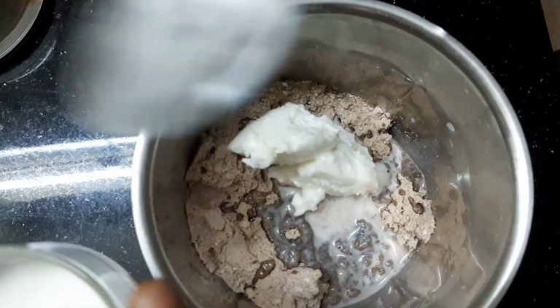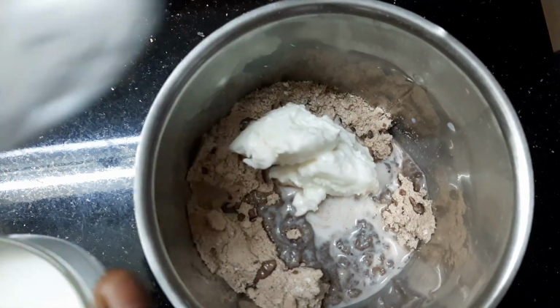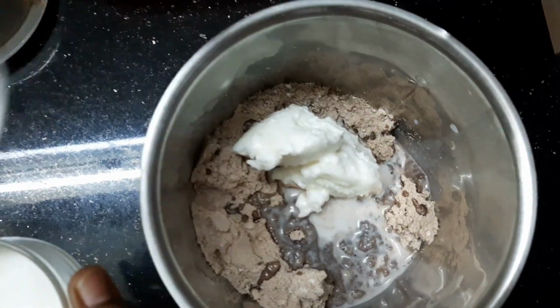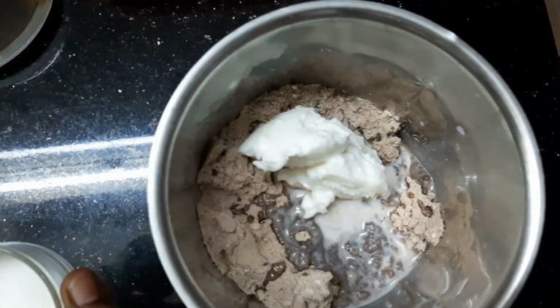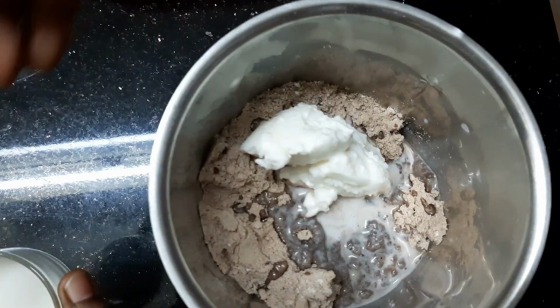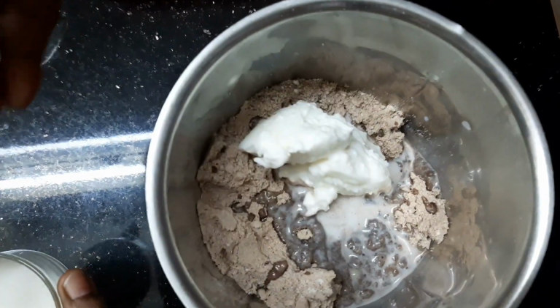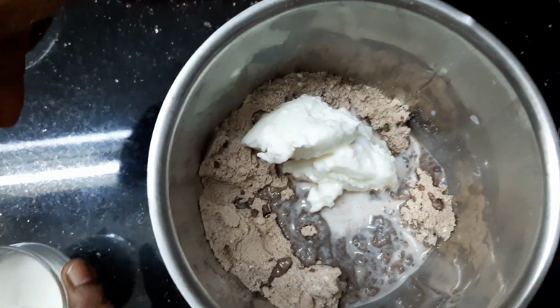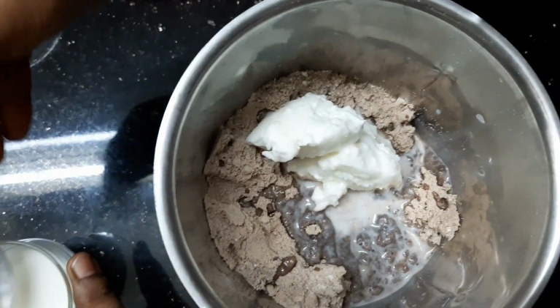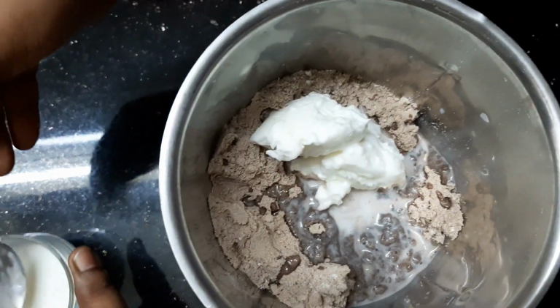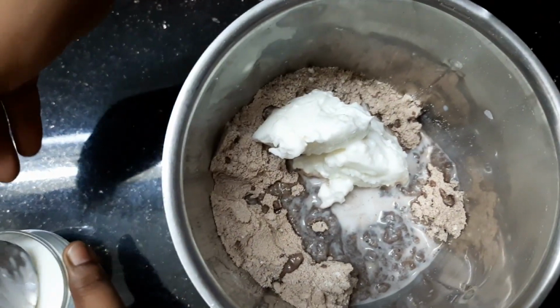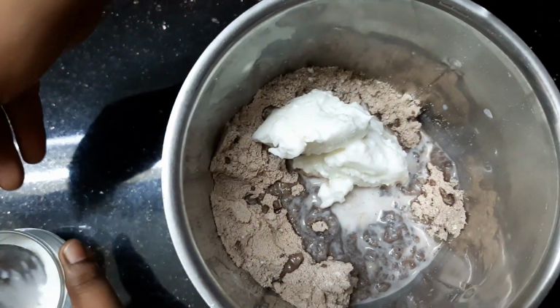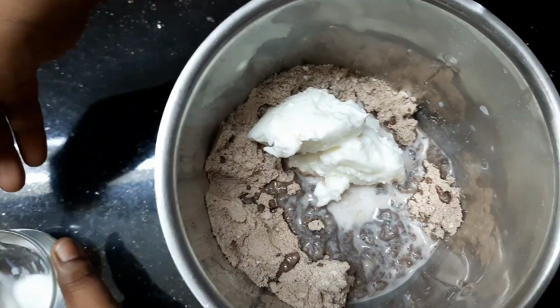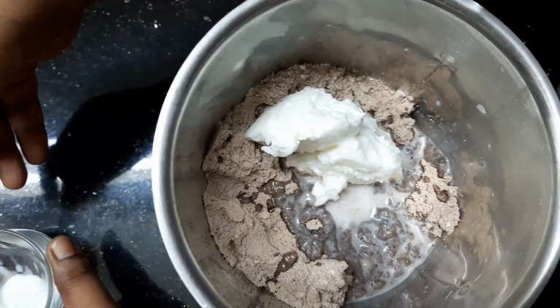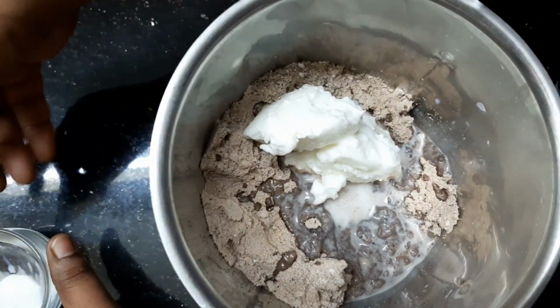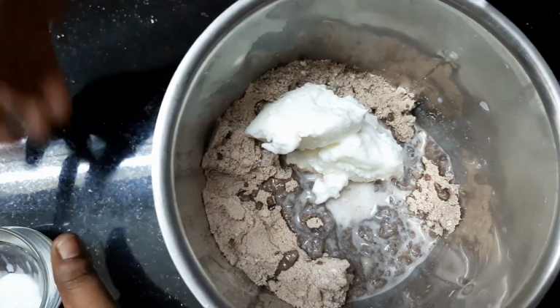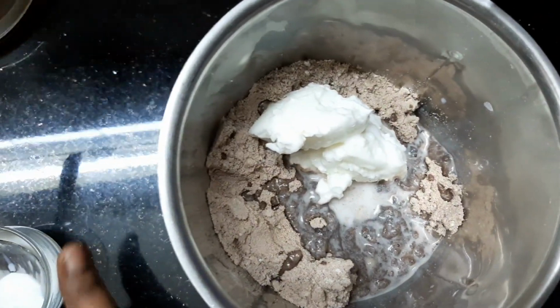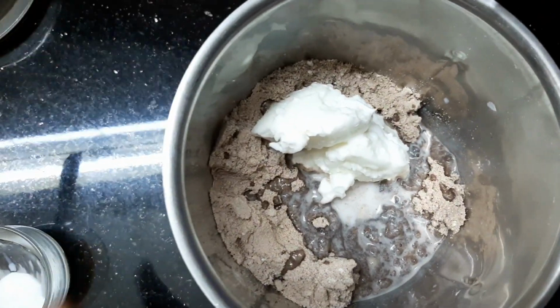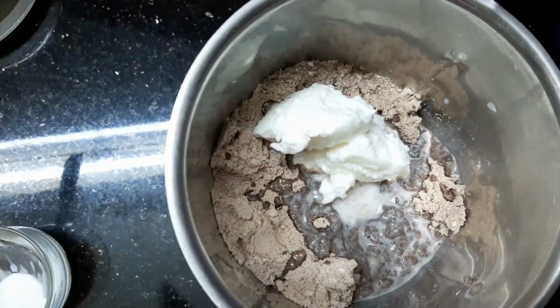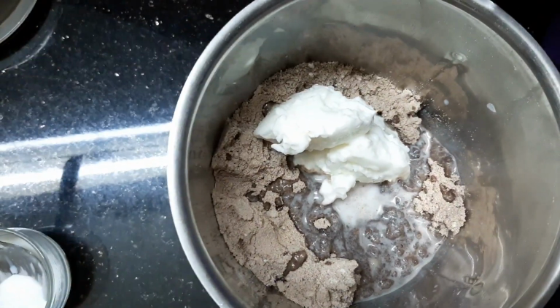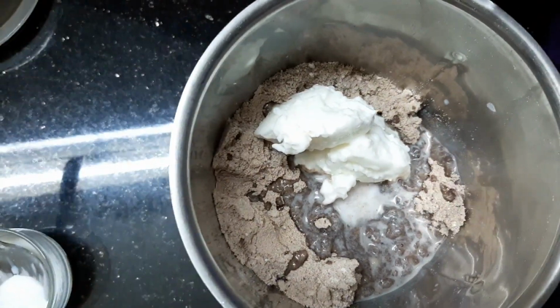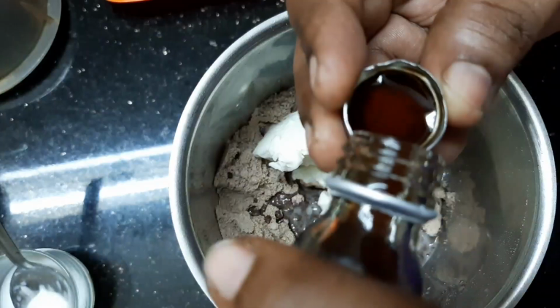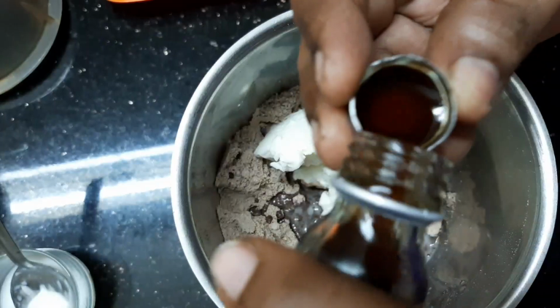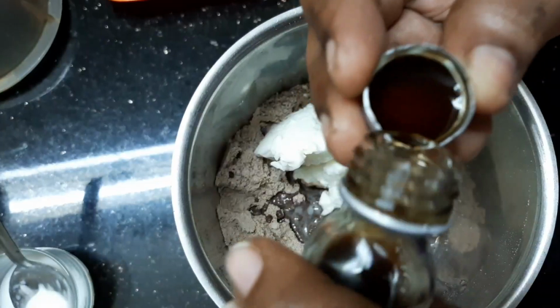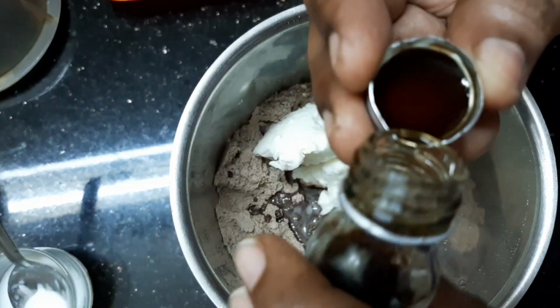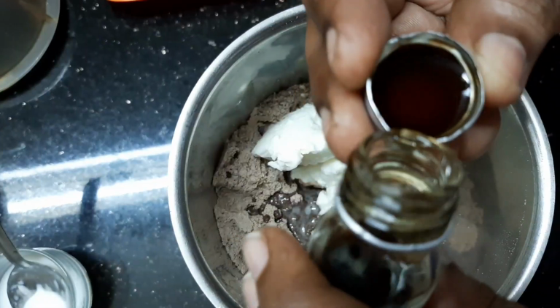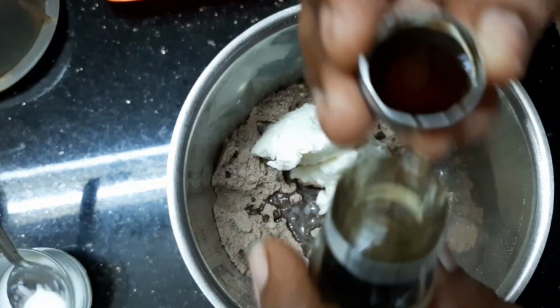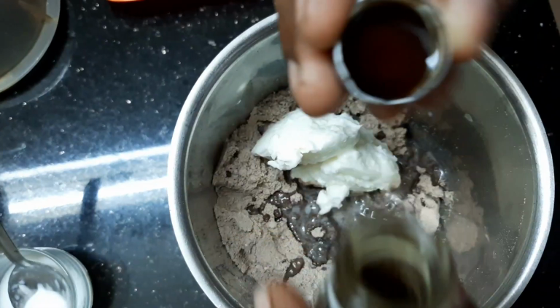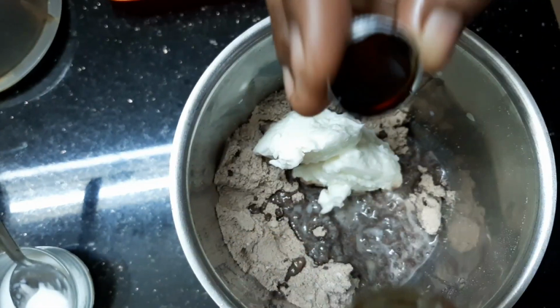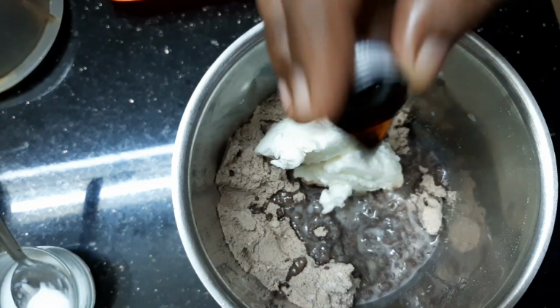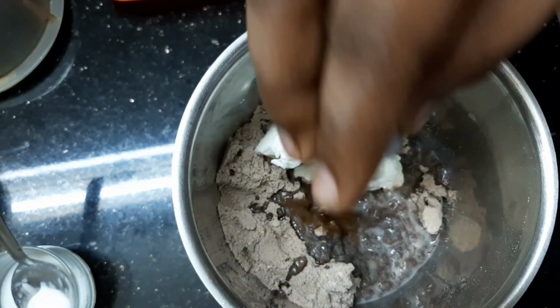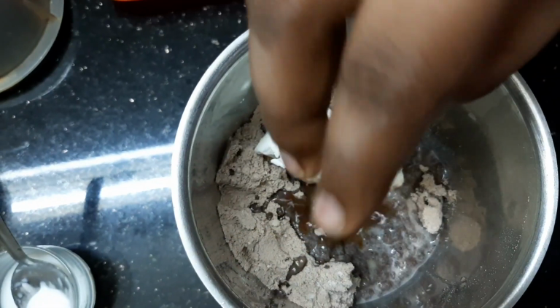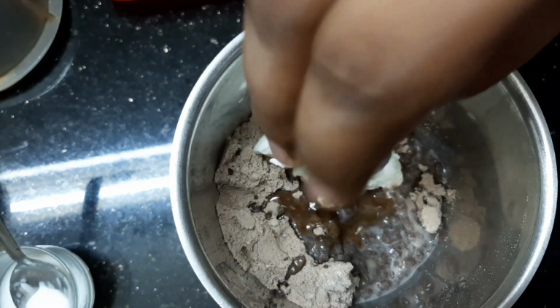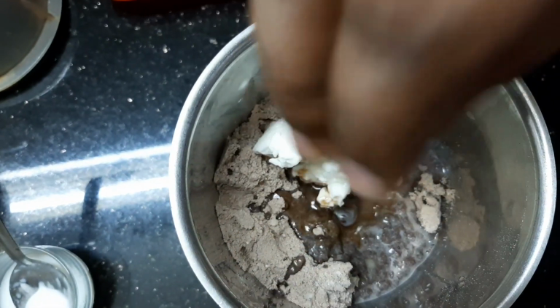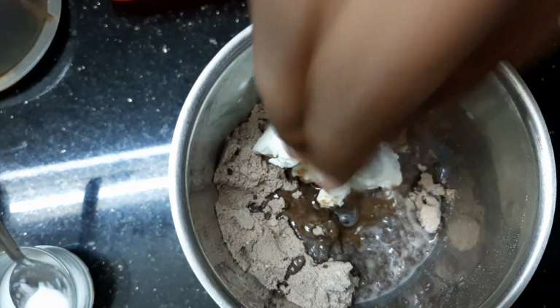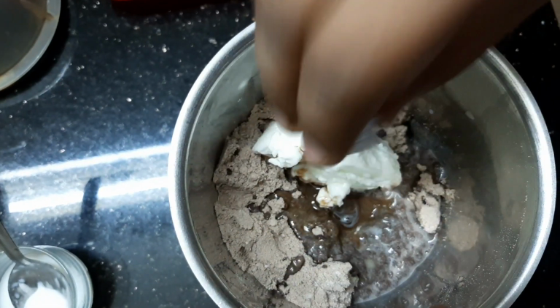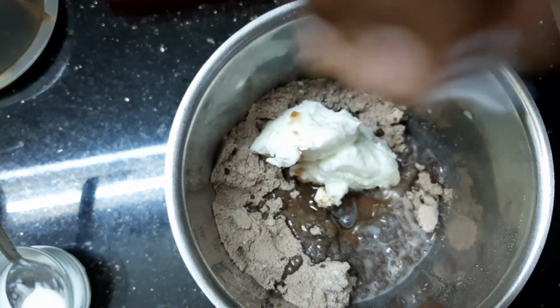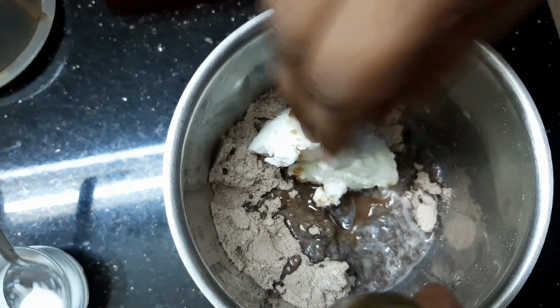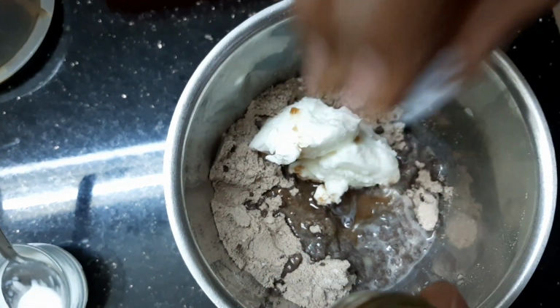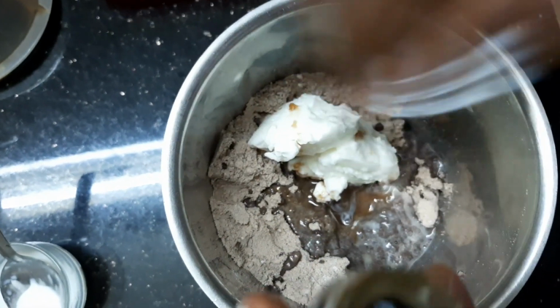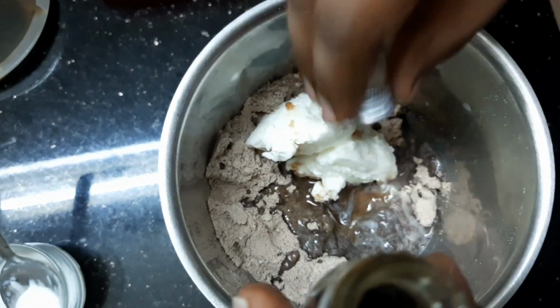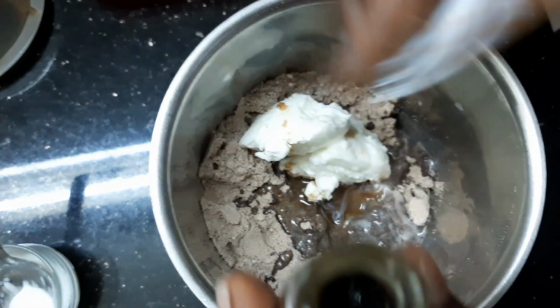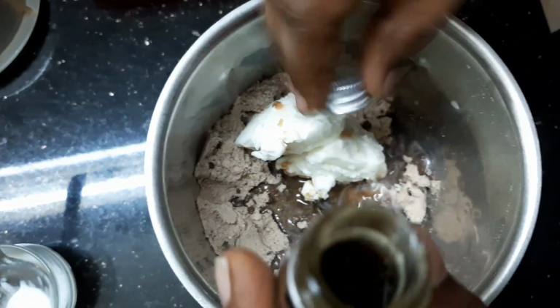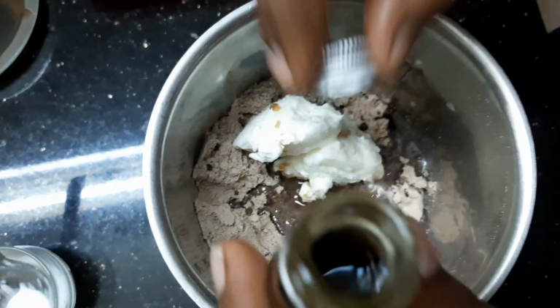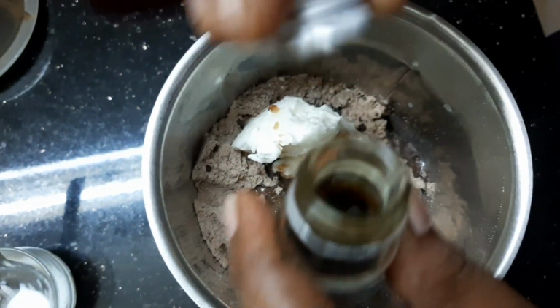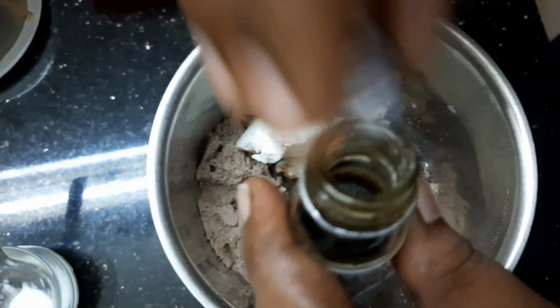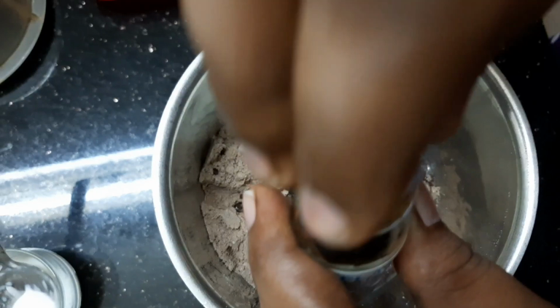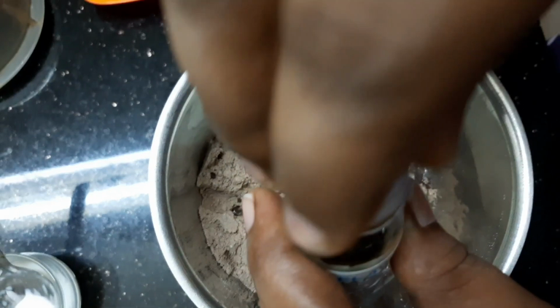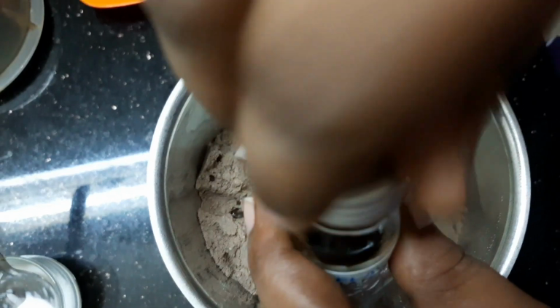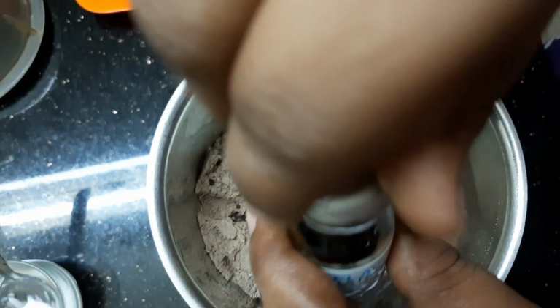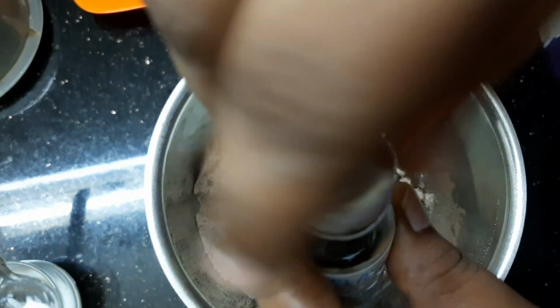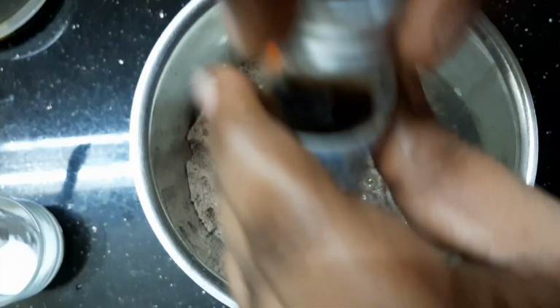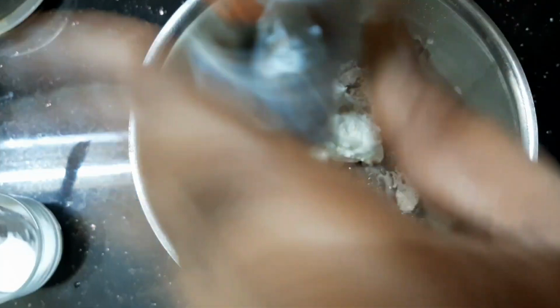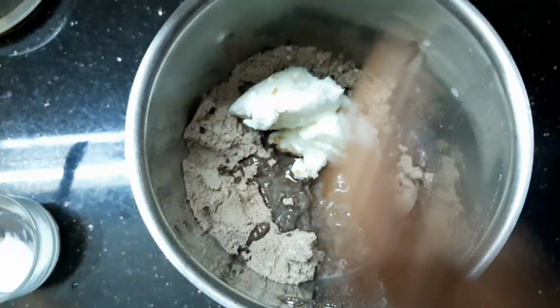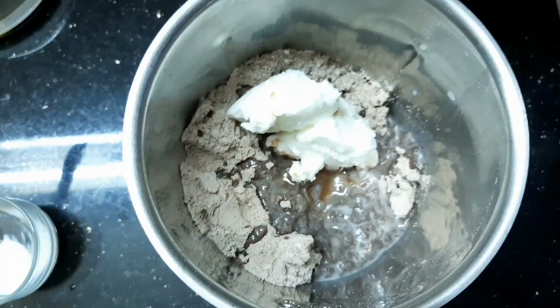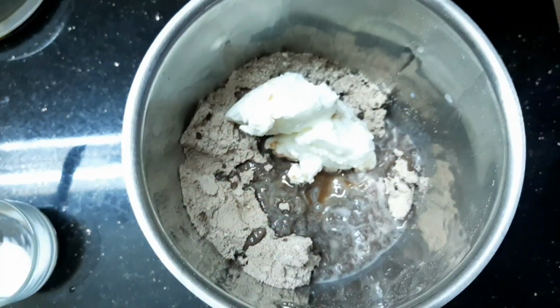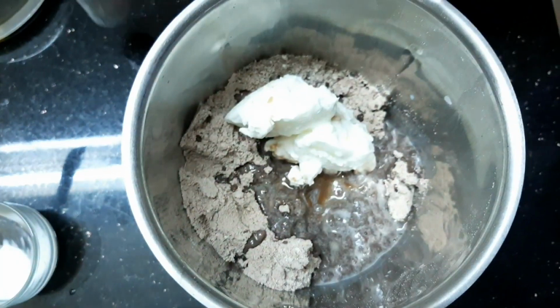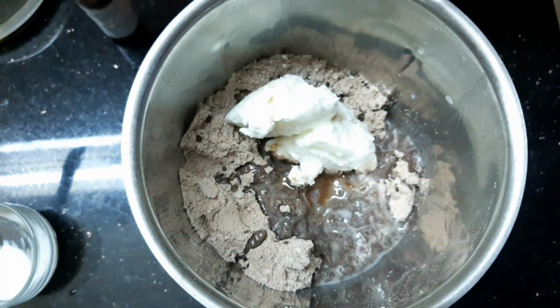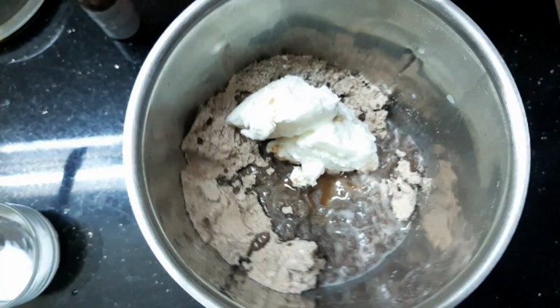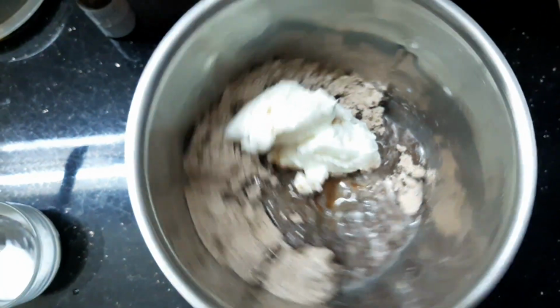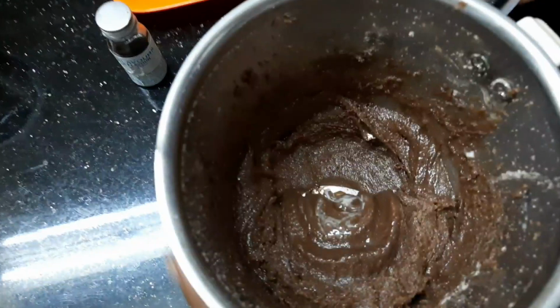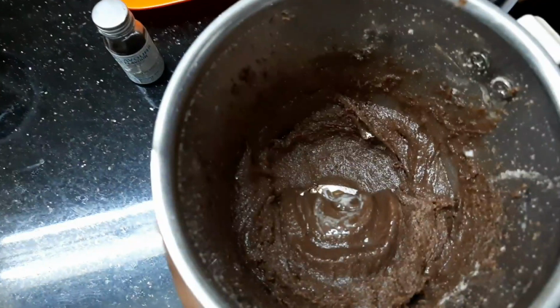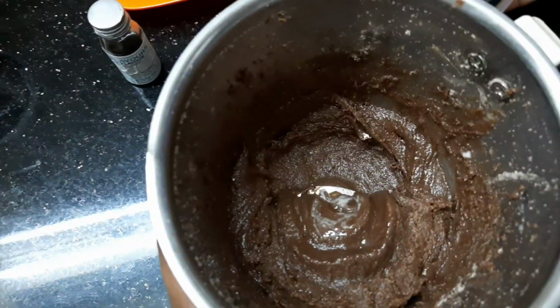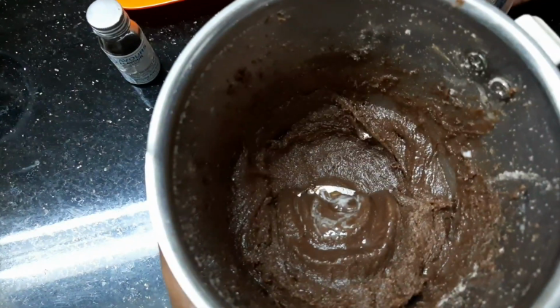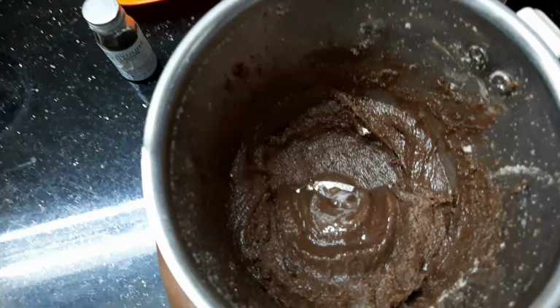Mix it with a little bit of butter. I will add a little bit of flavor and taste.